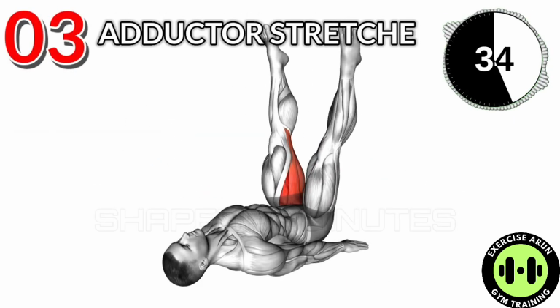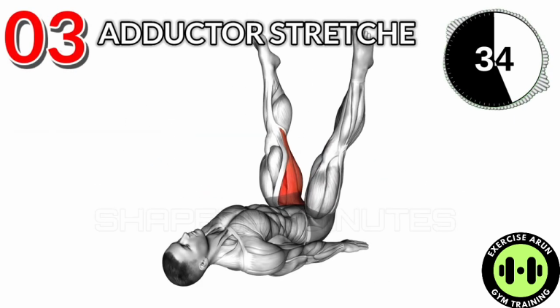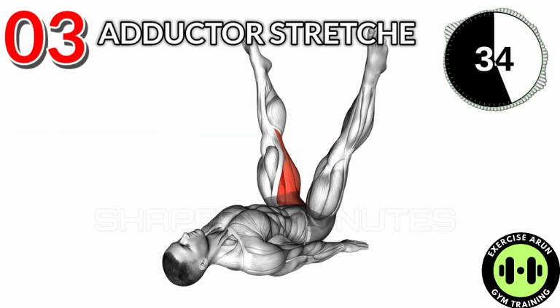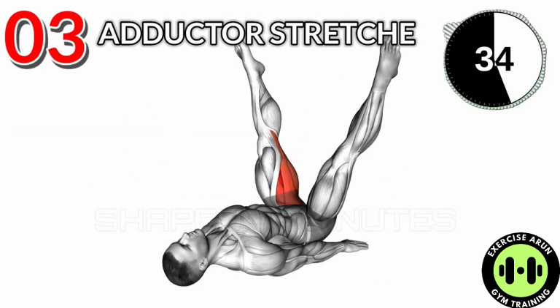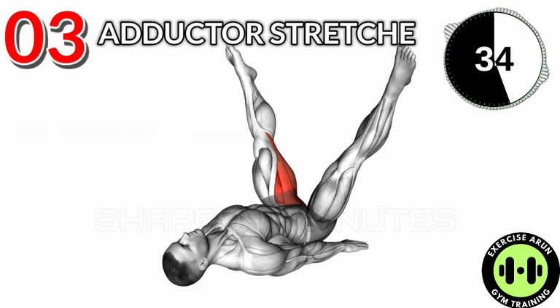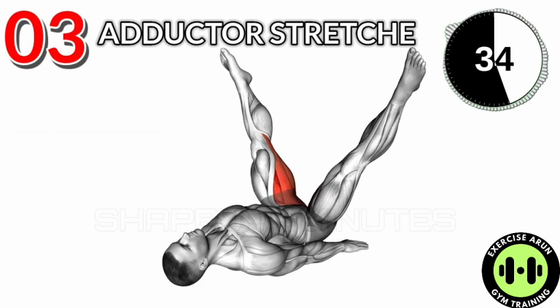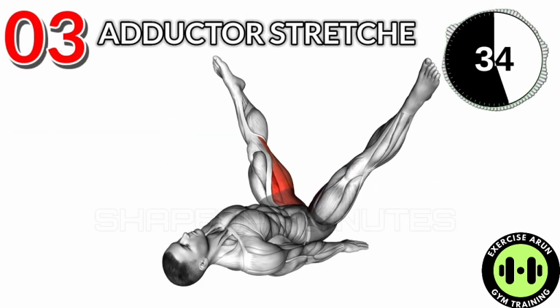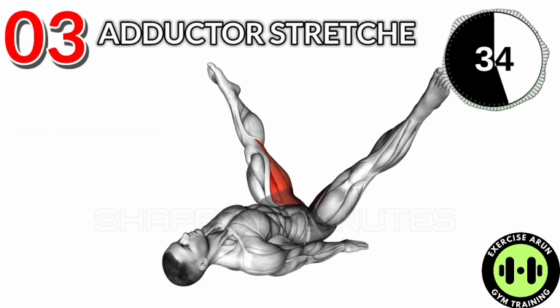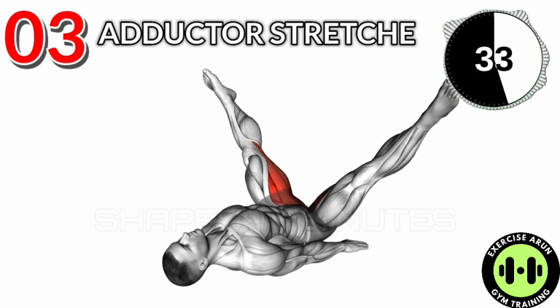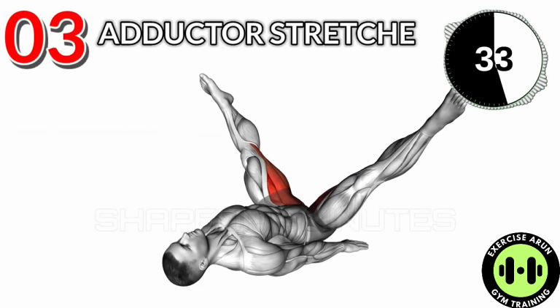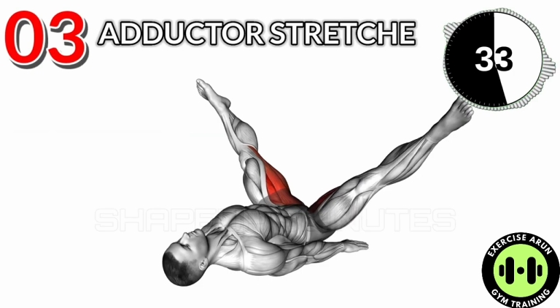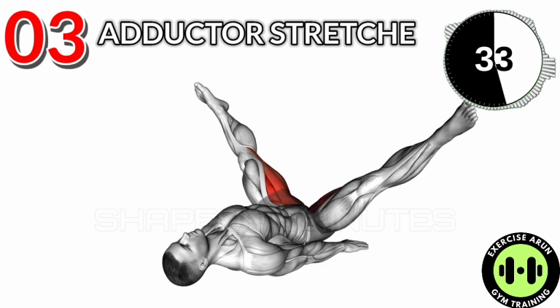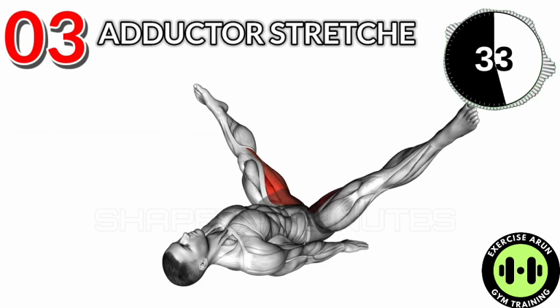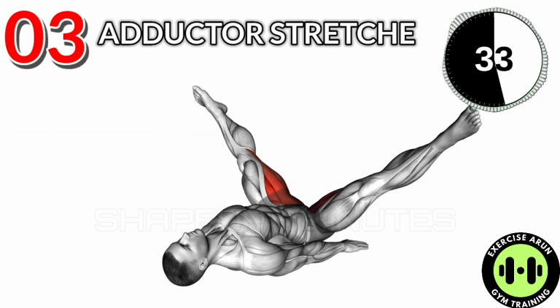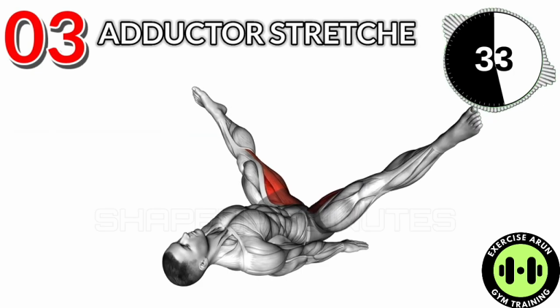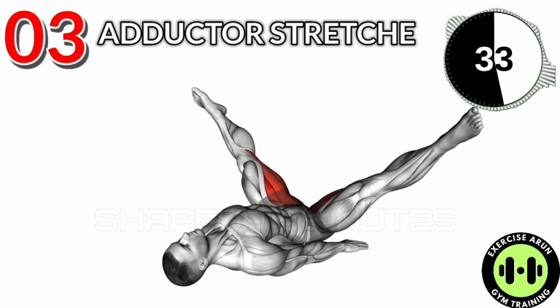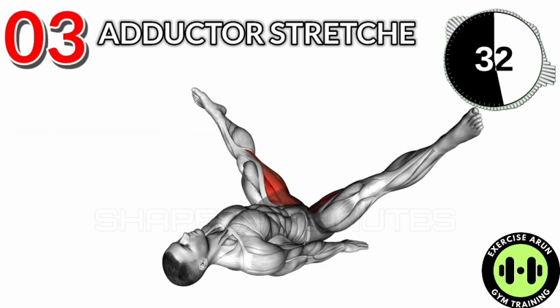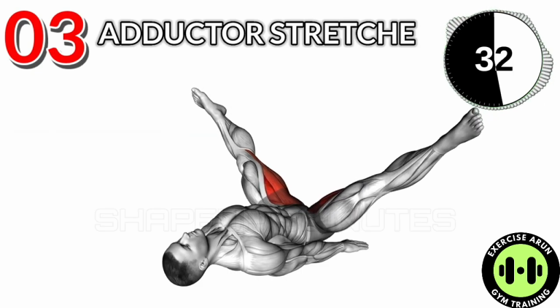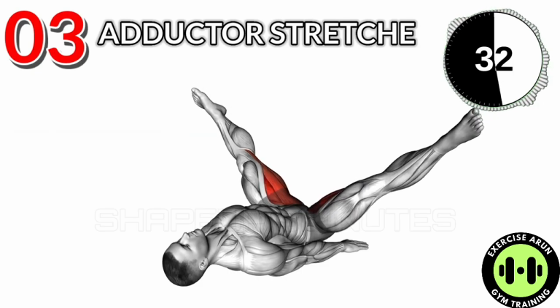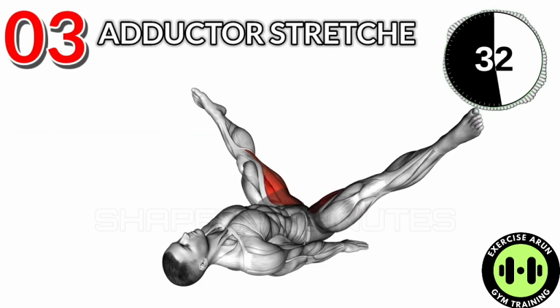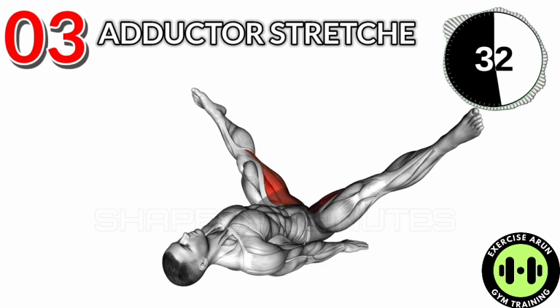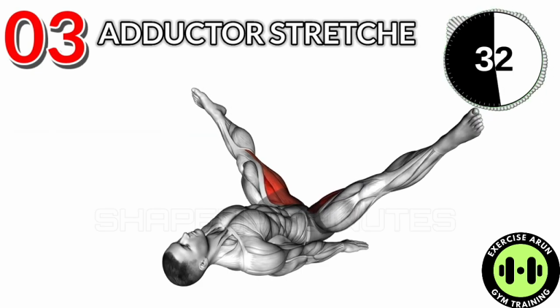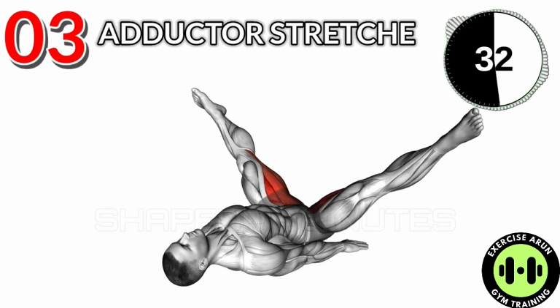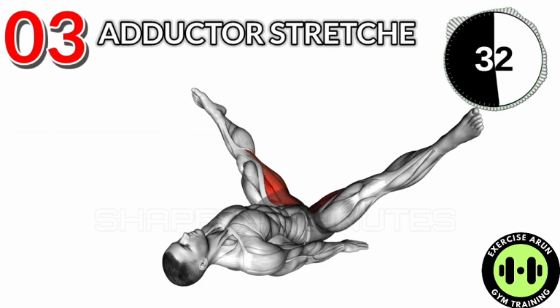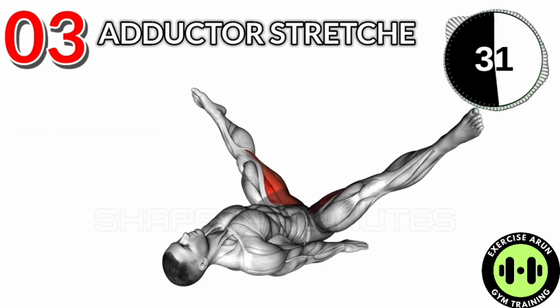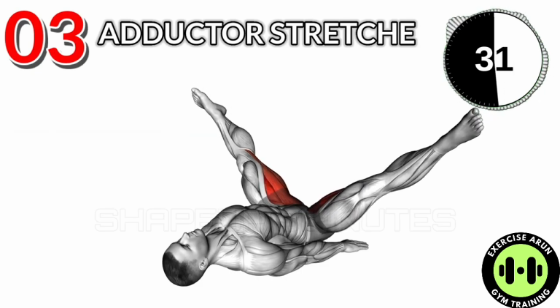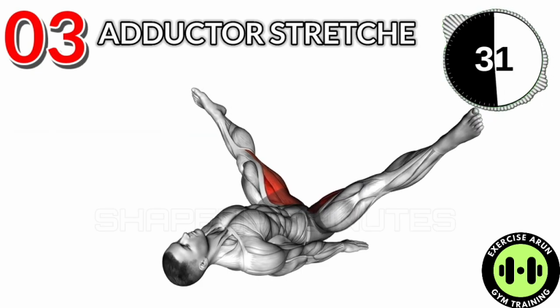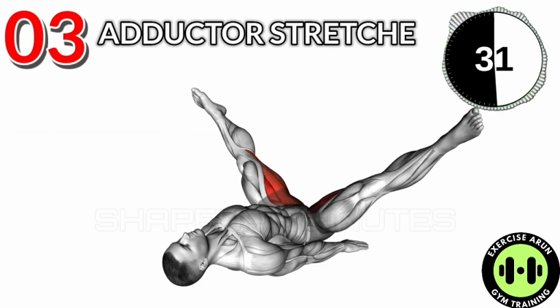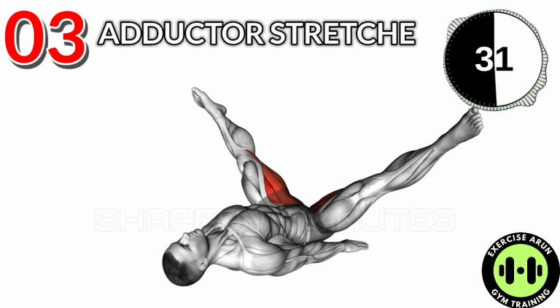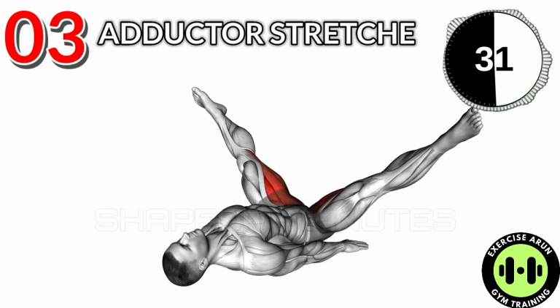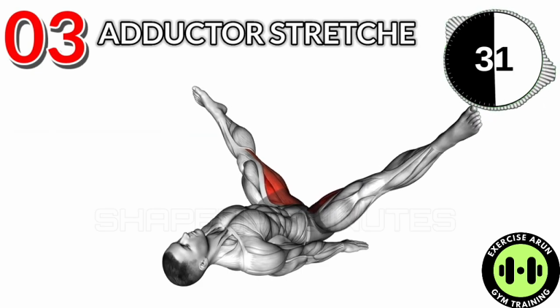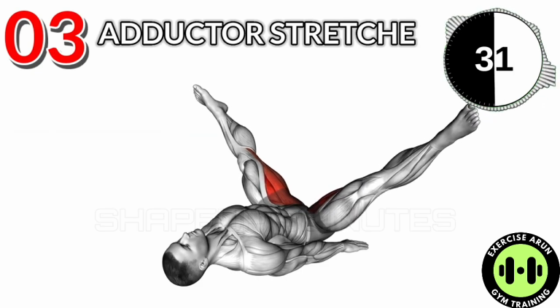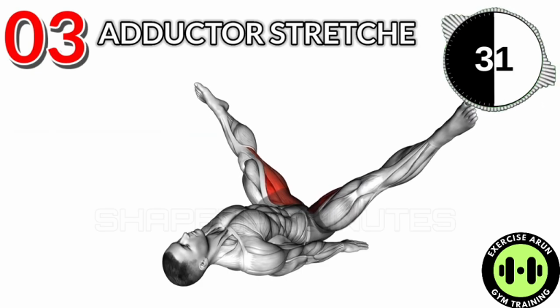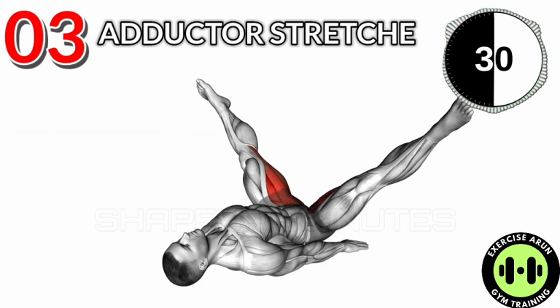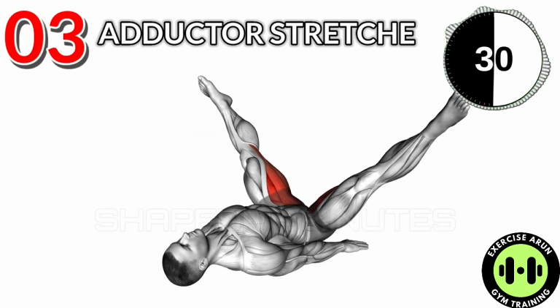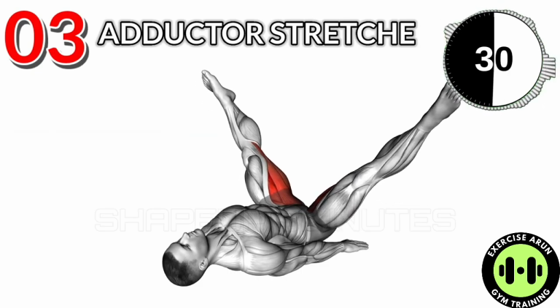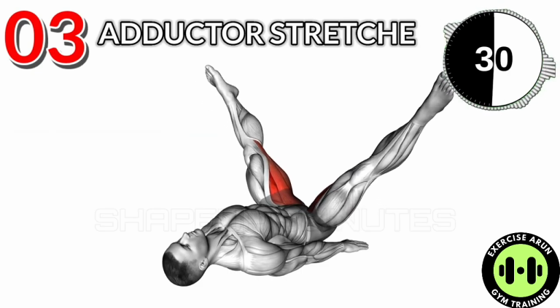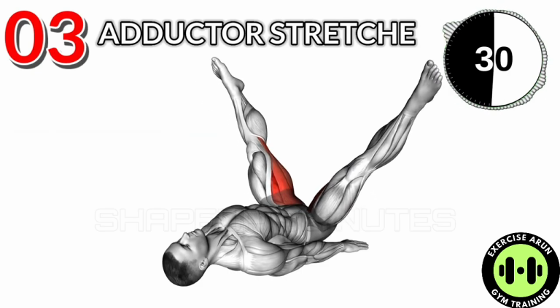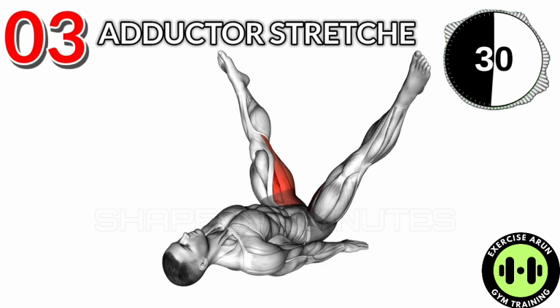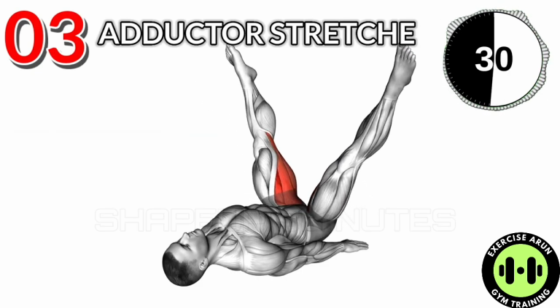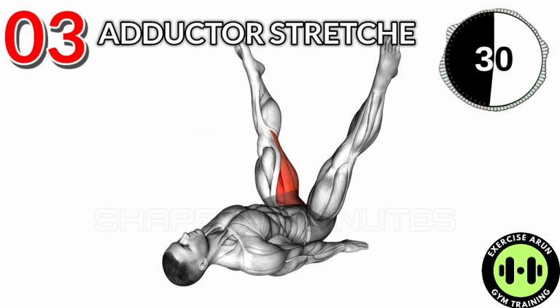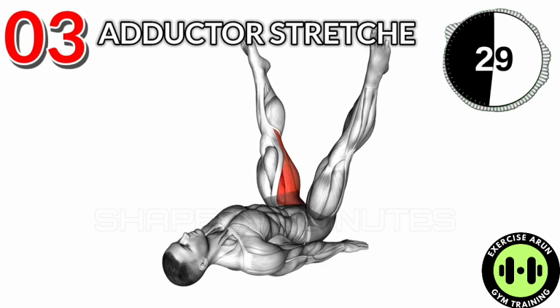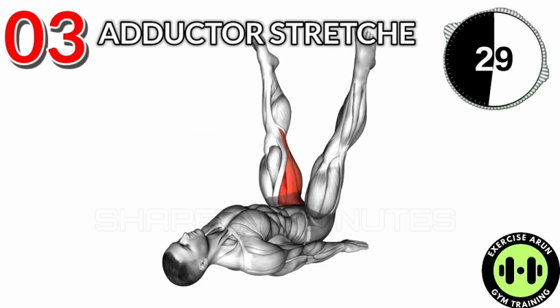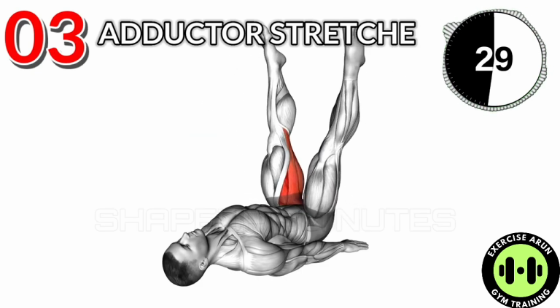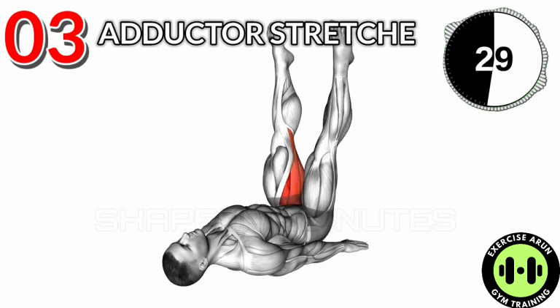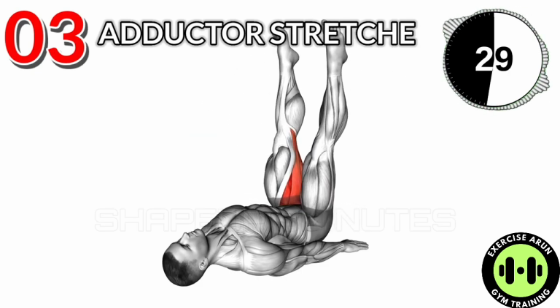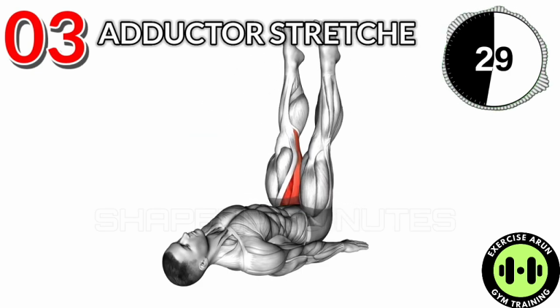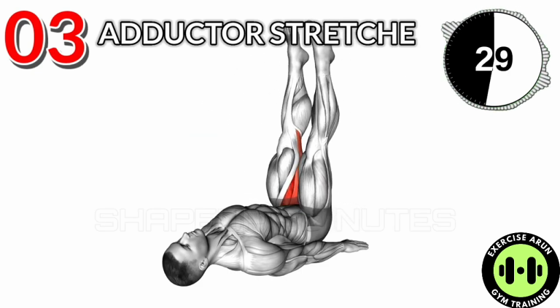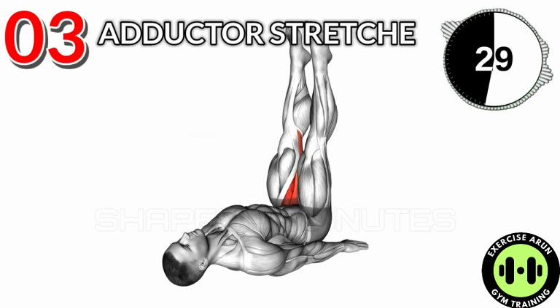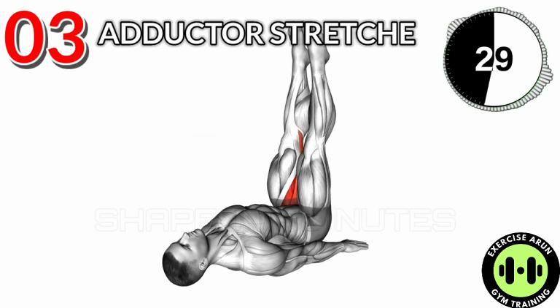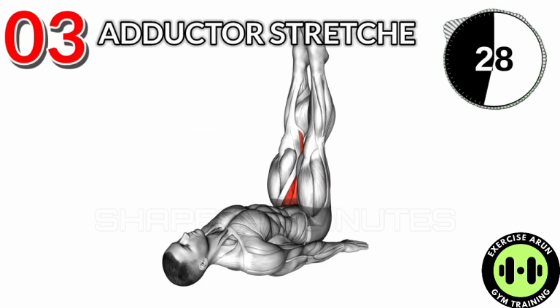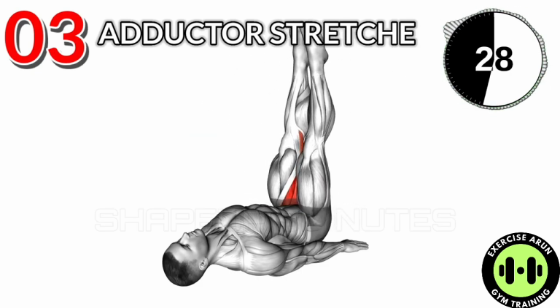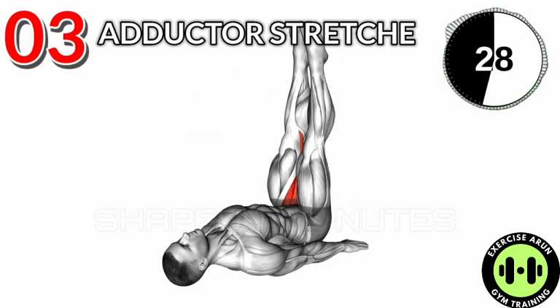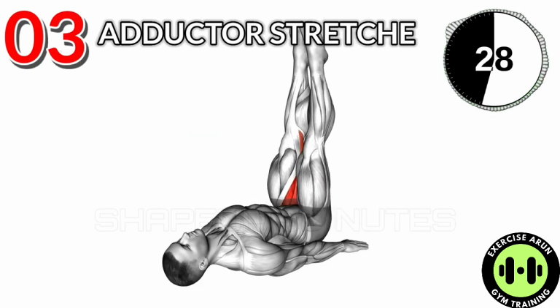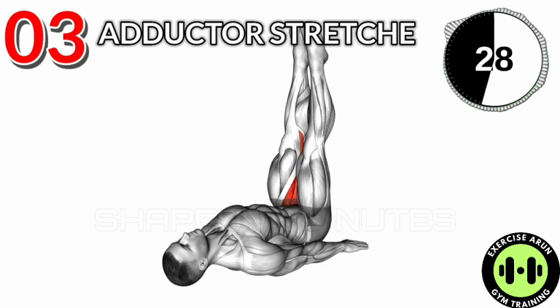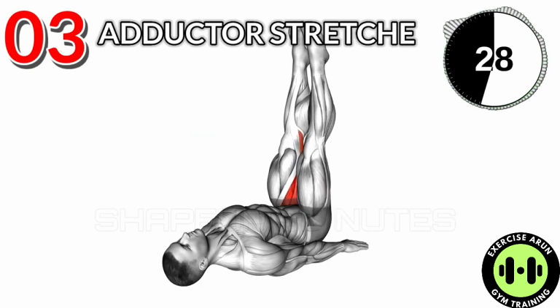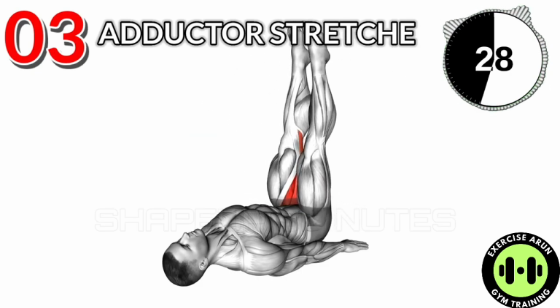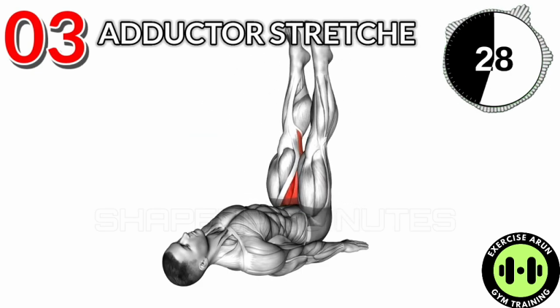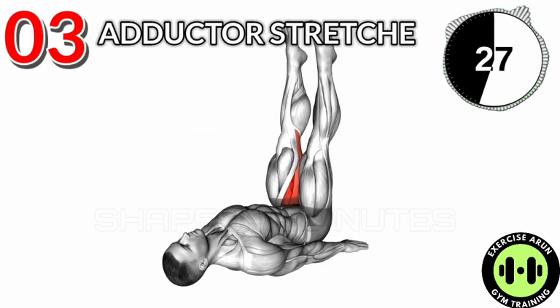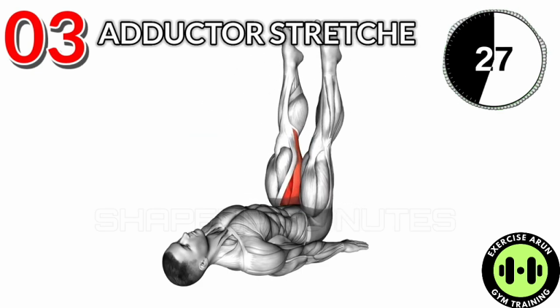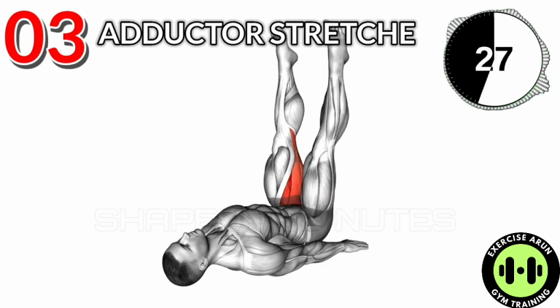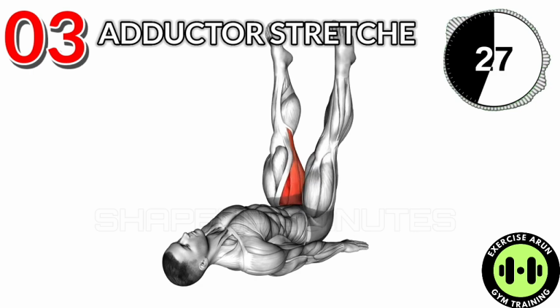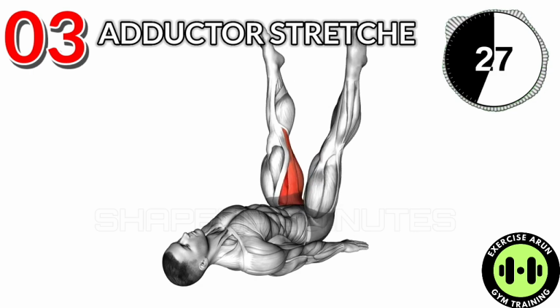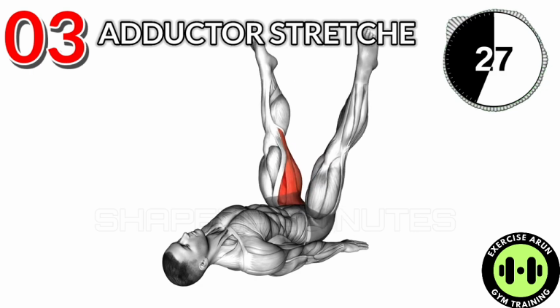Exercise No. 3: Adductor Stretch. 3 Sets and 40 Reps. After Workout: 15 Second Rest.